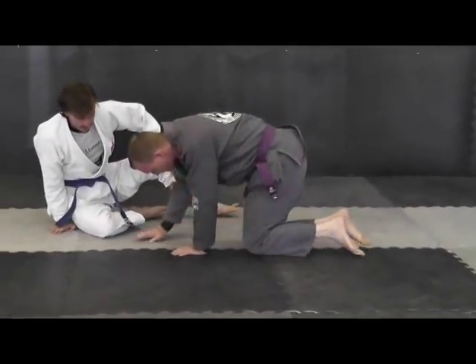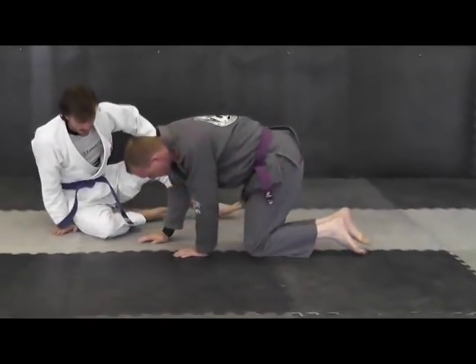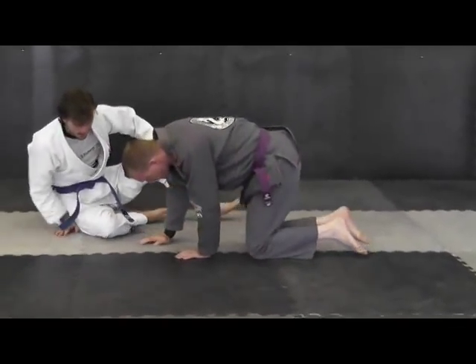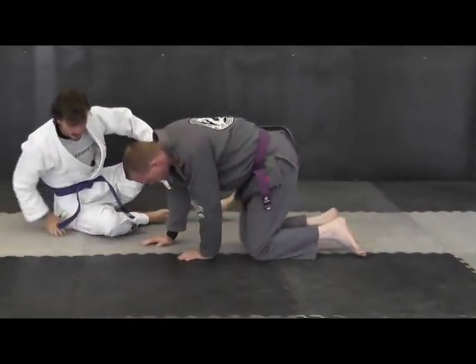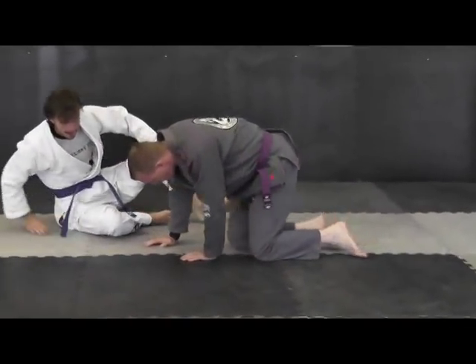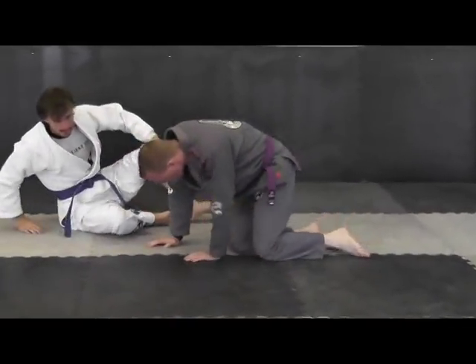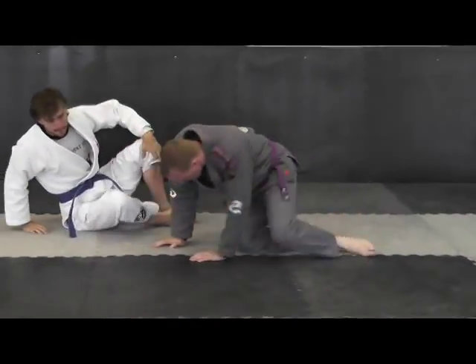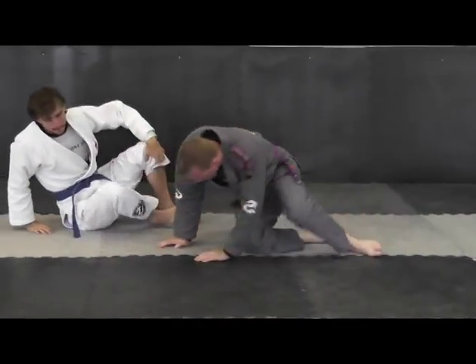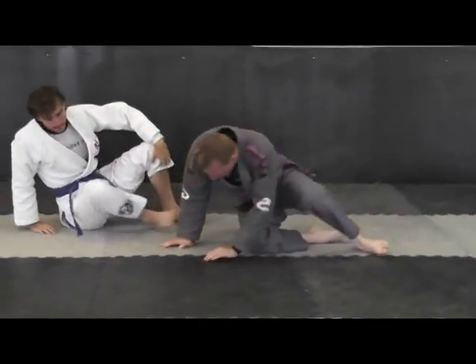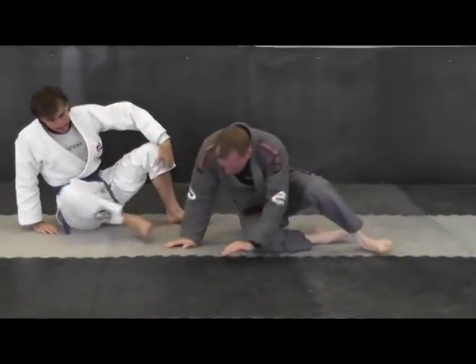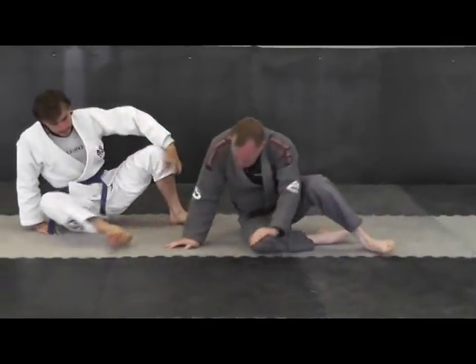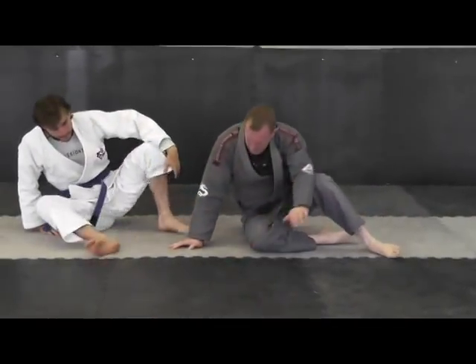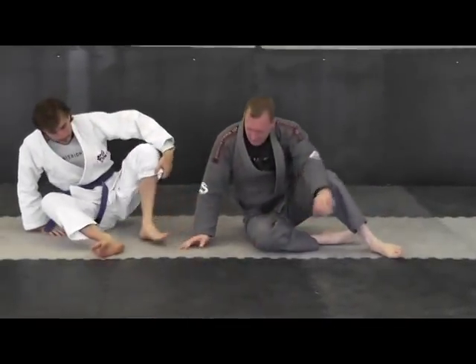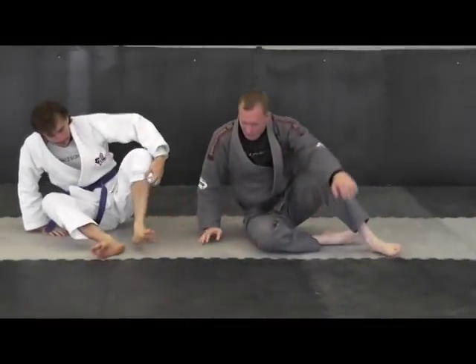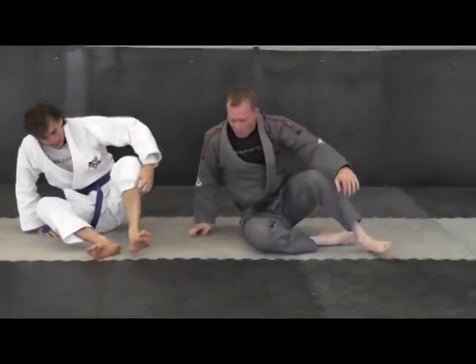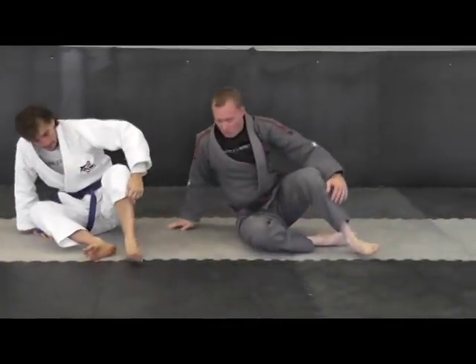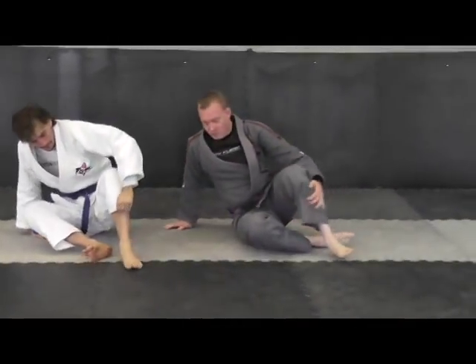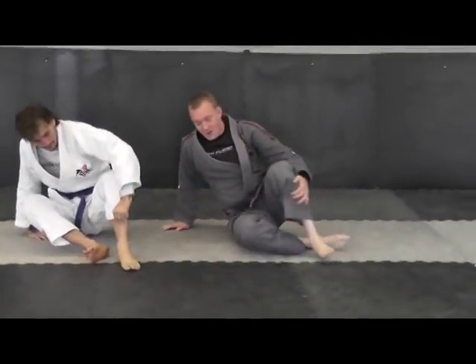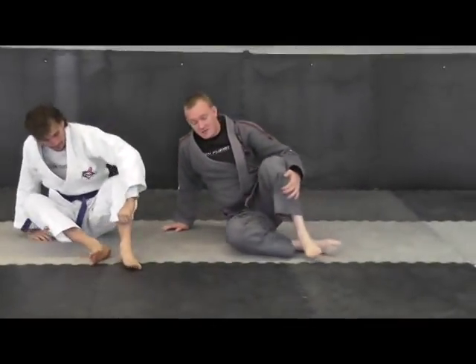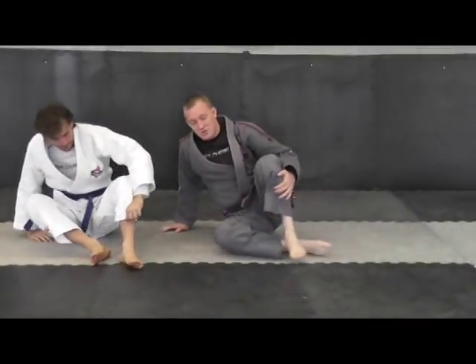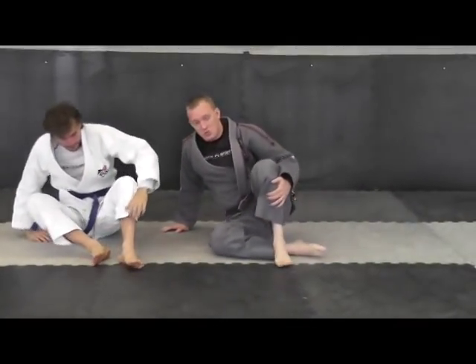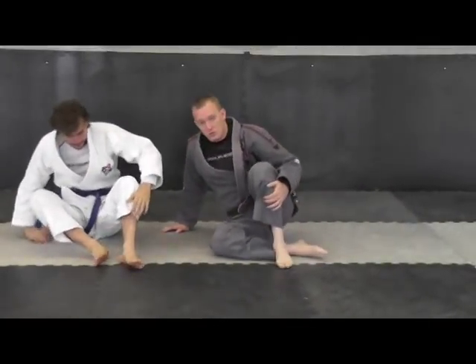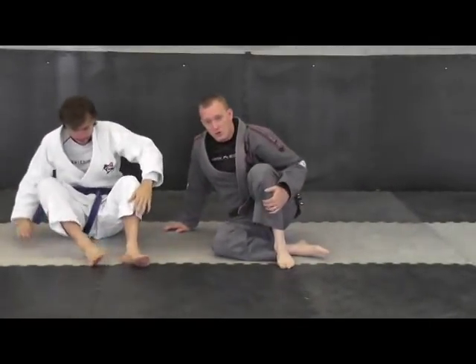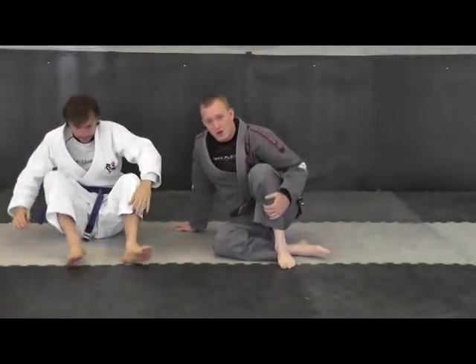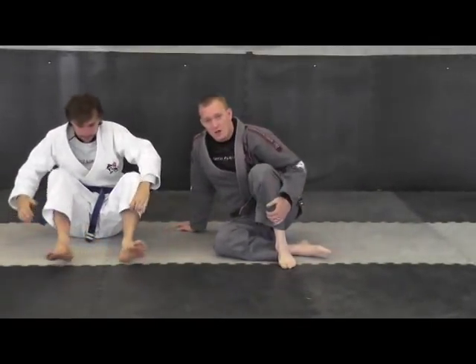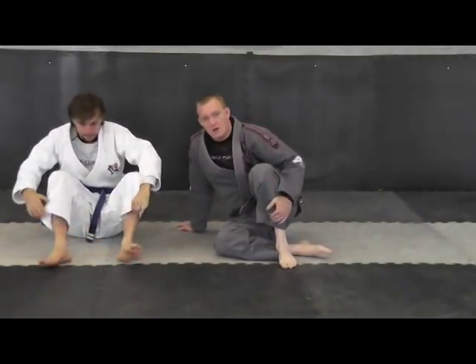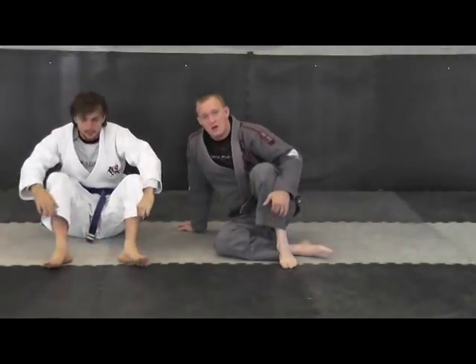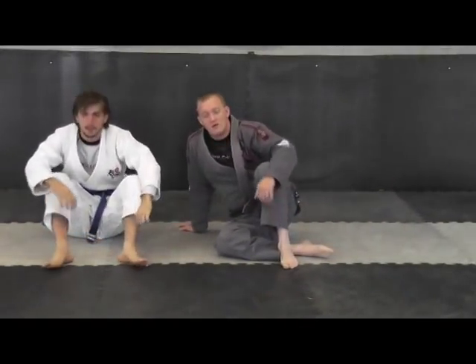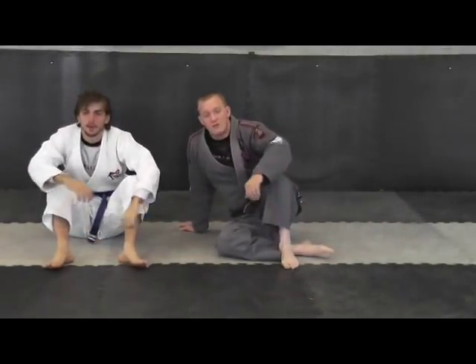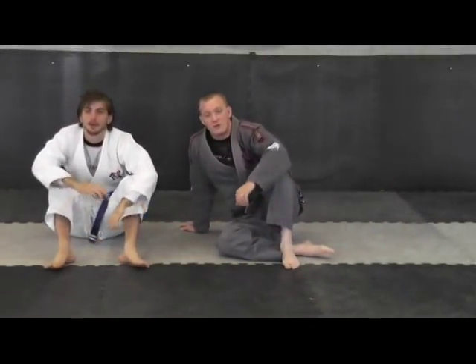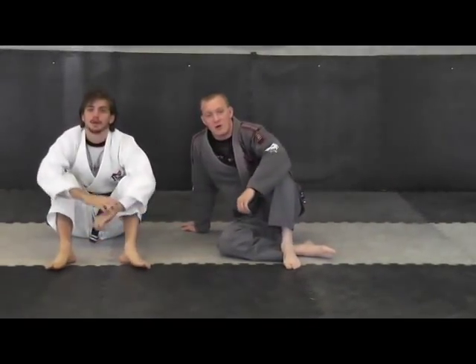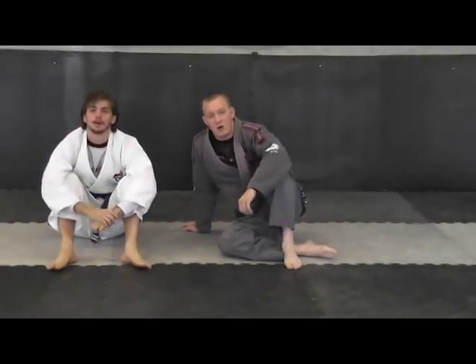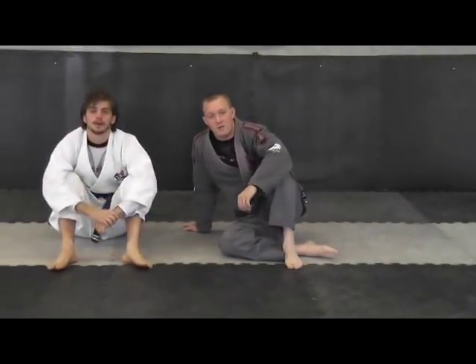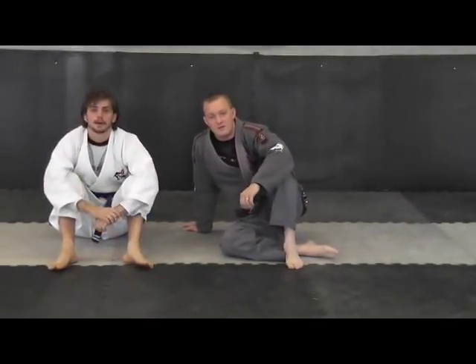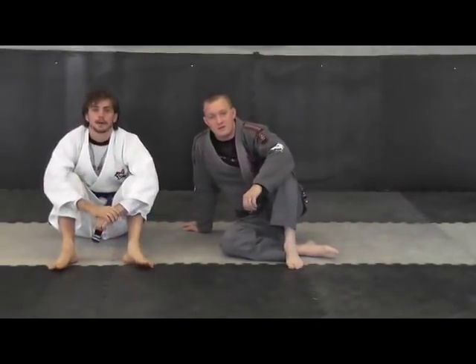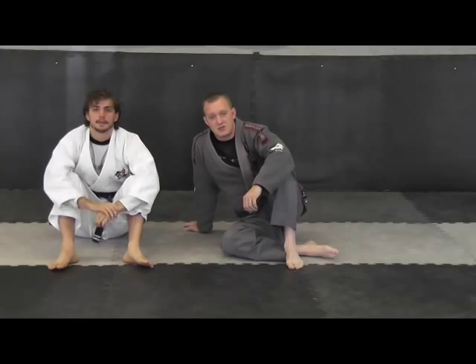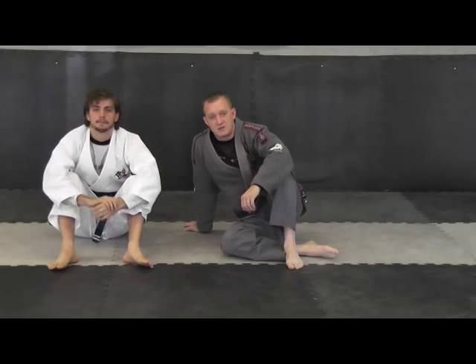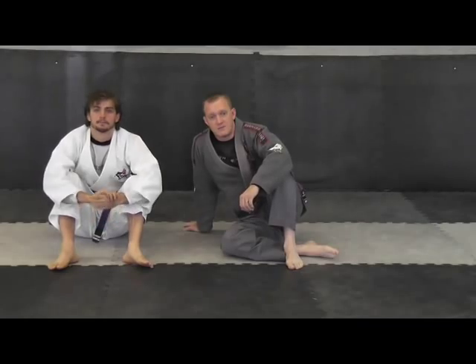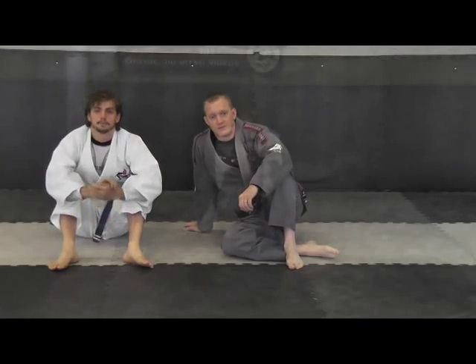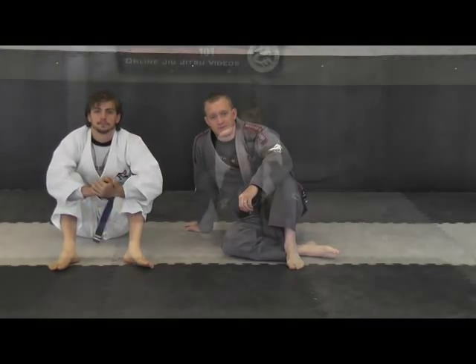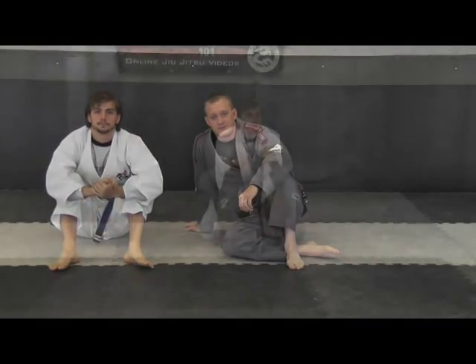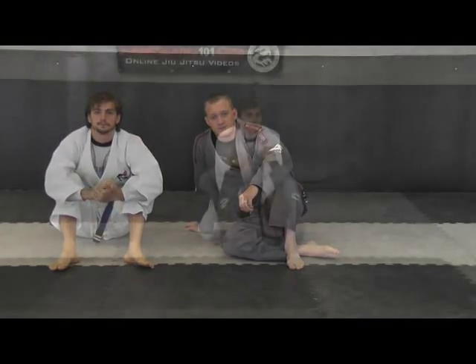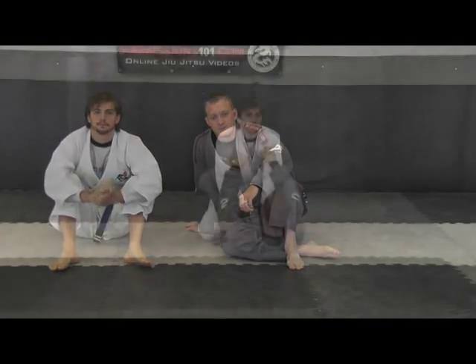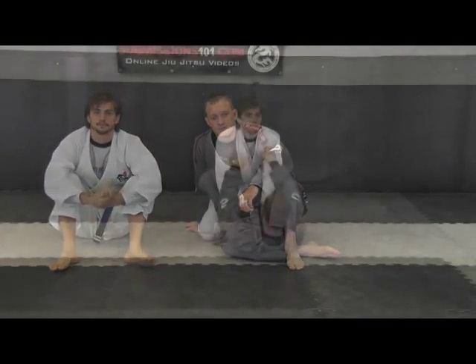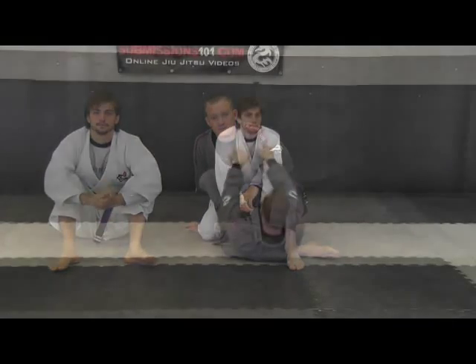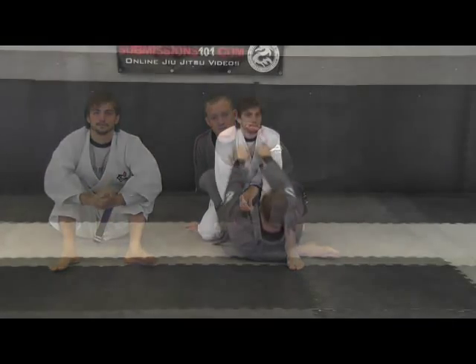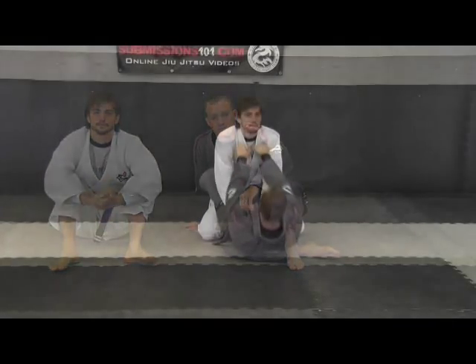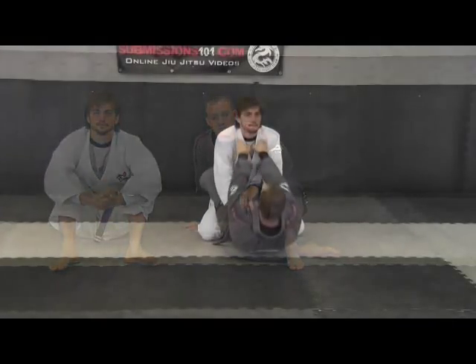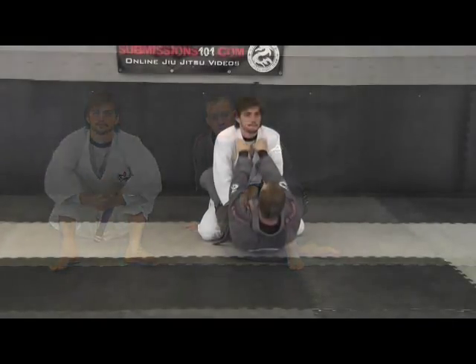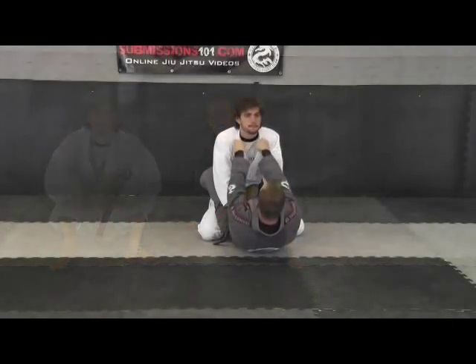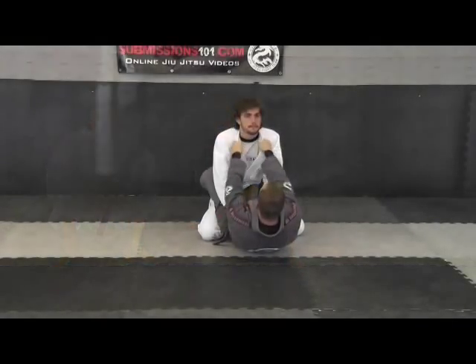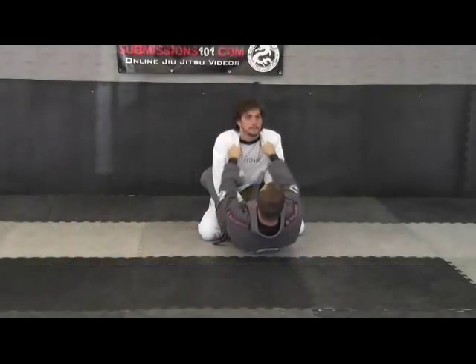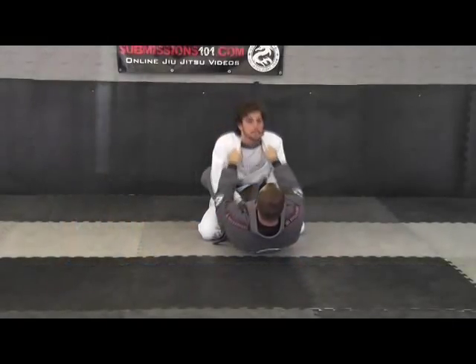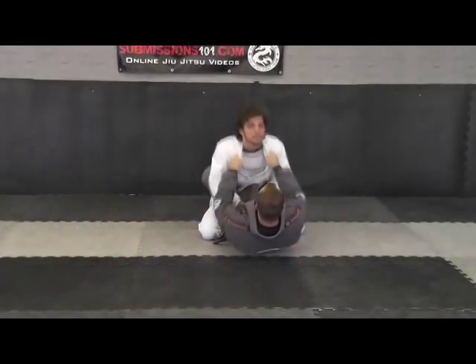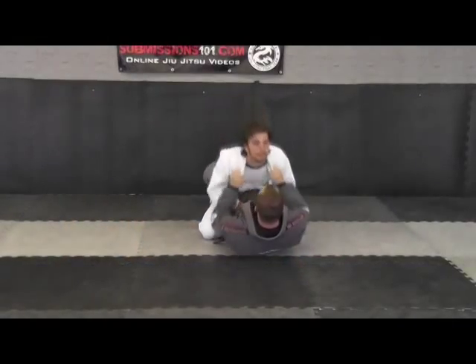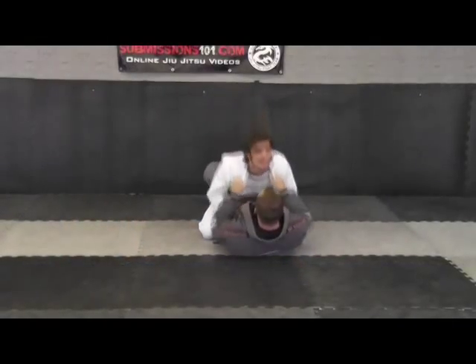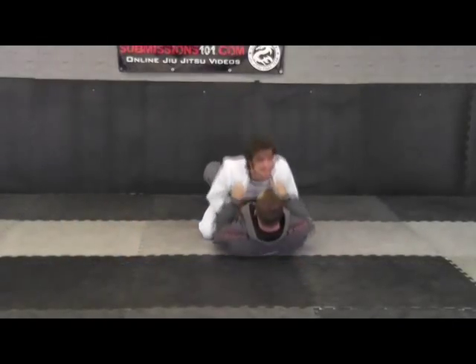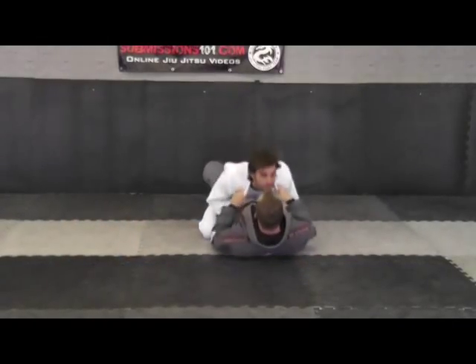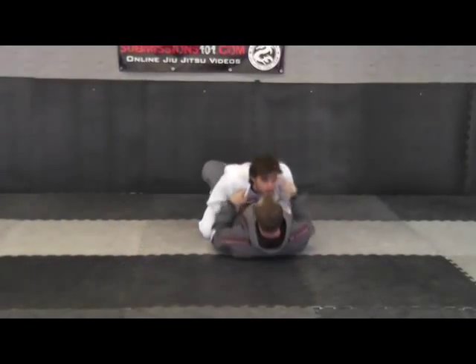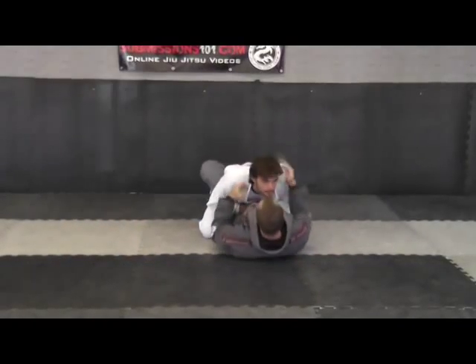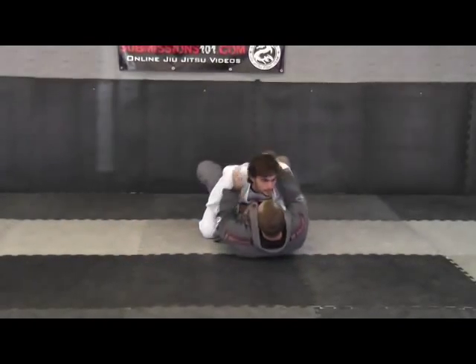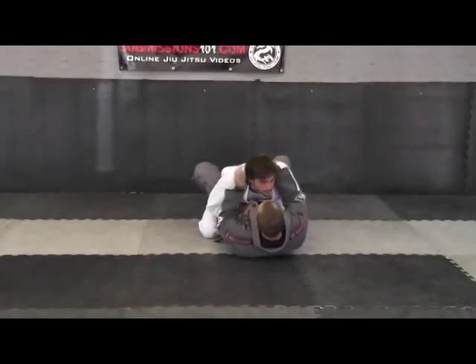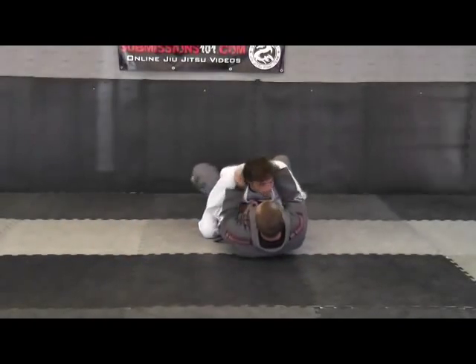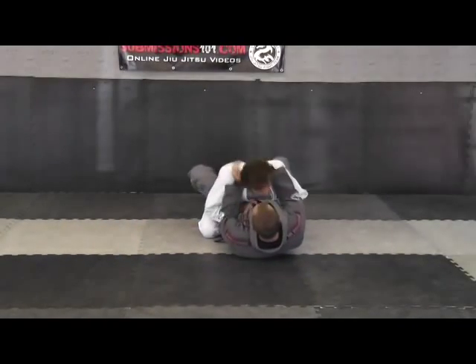So that's the omoplata shoulder lock from the guard position.